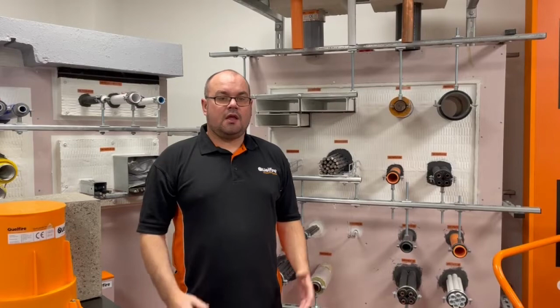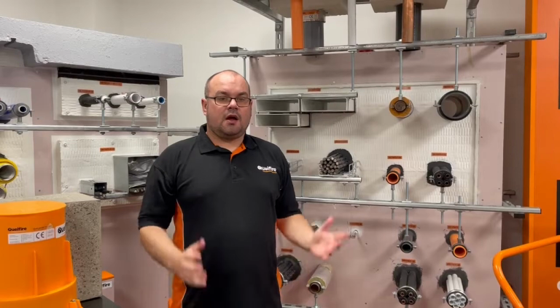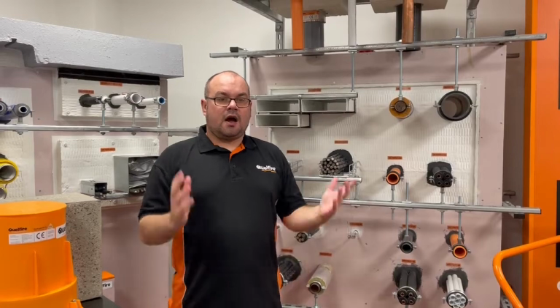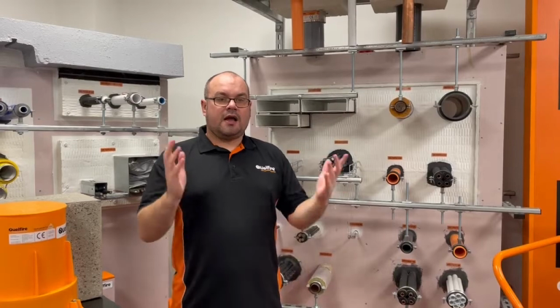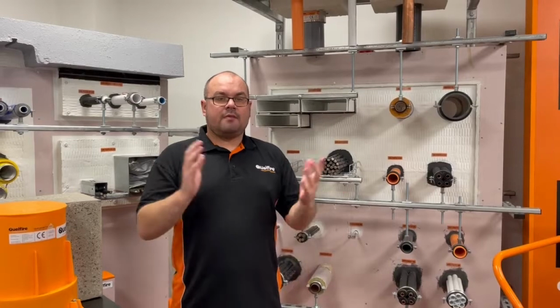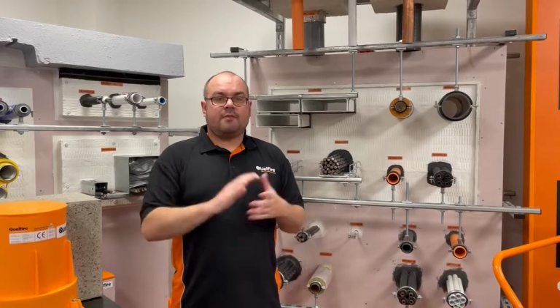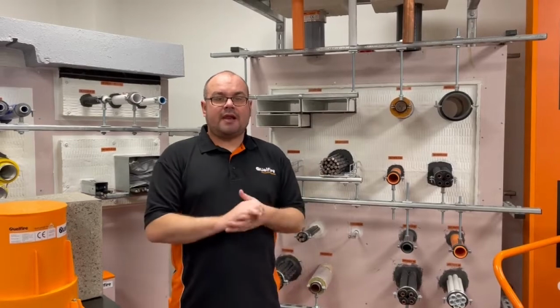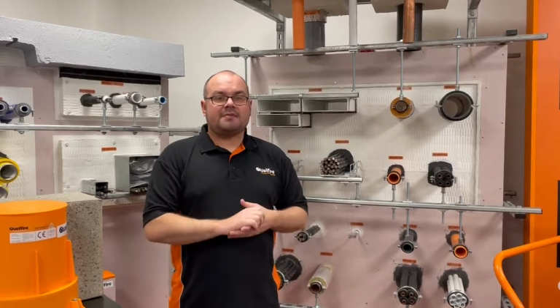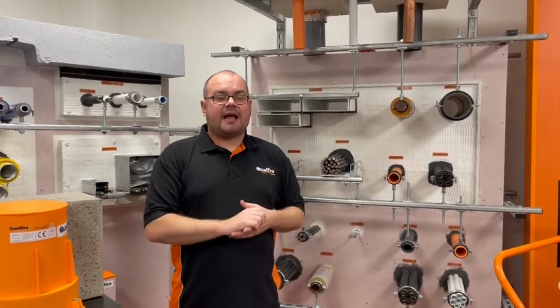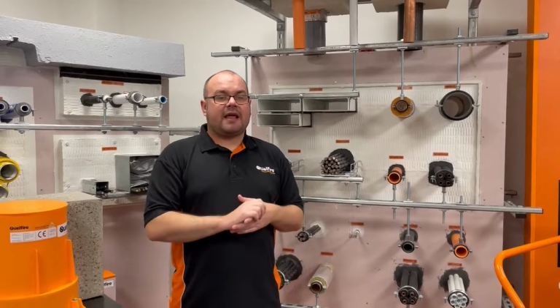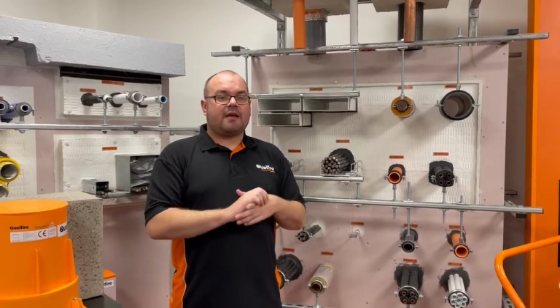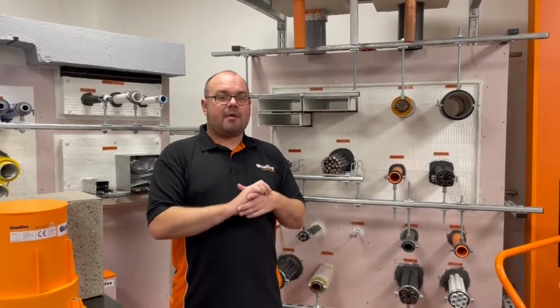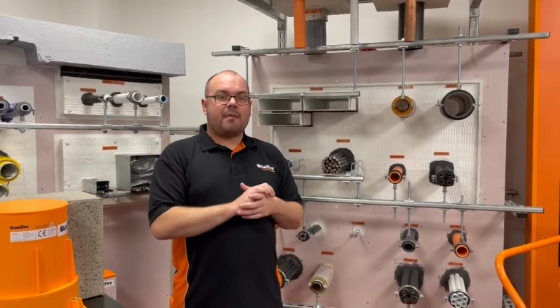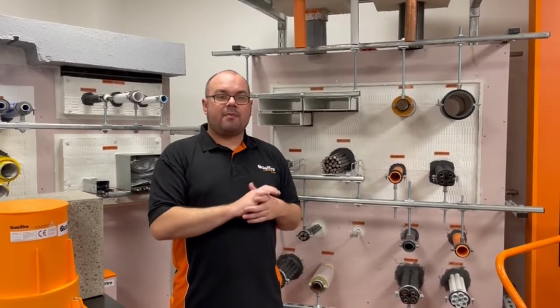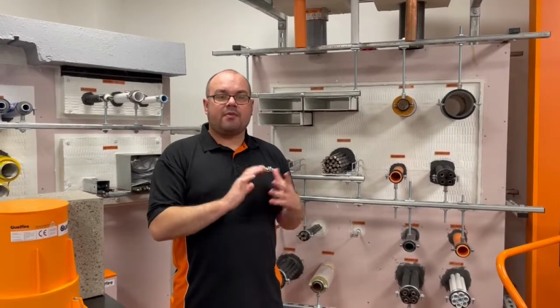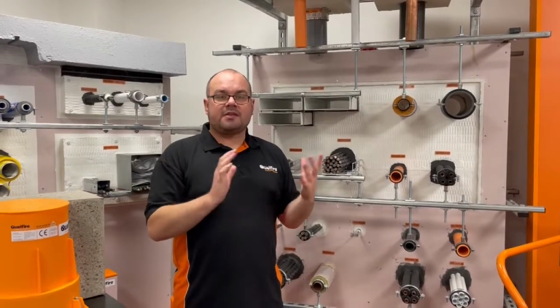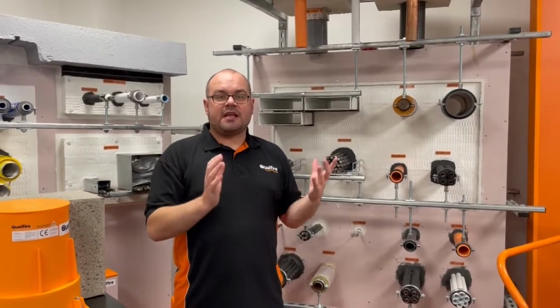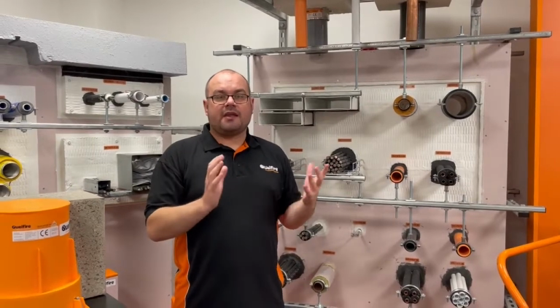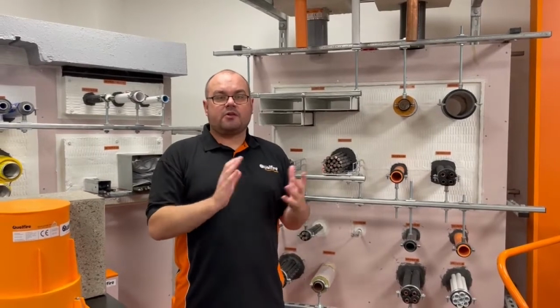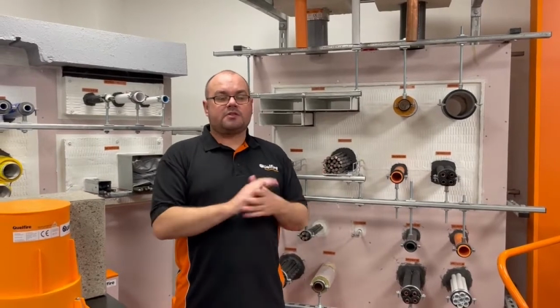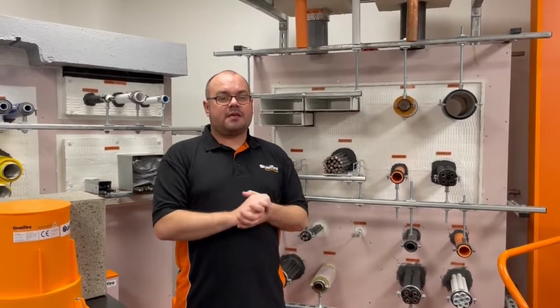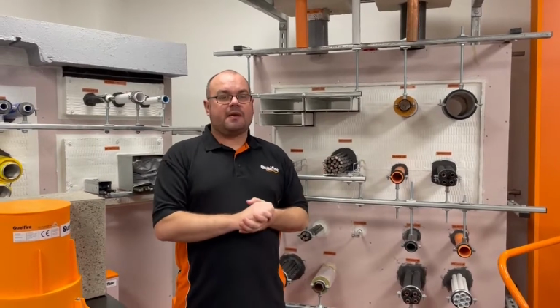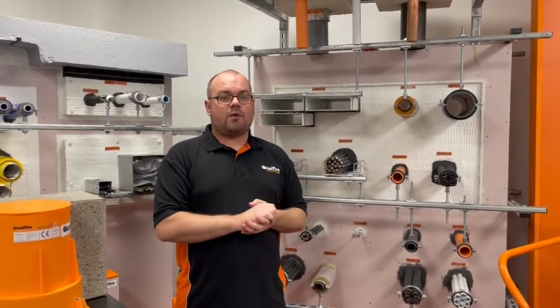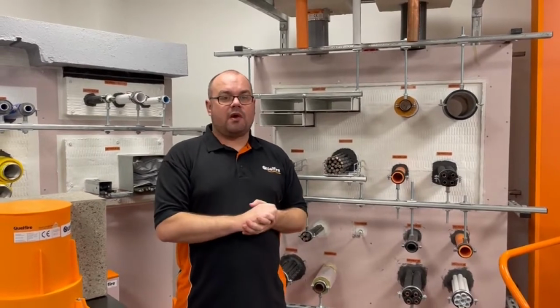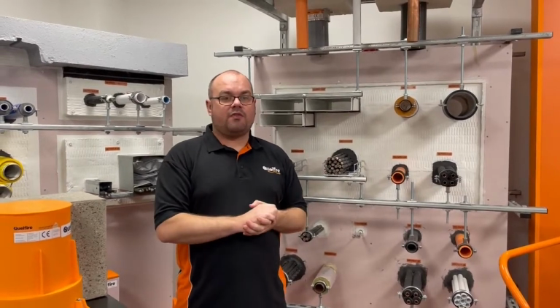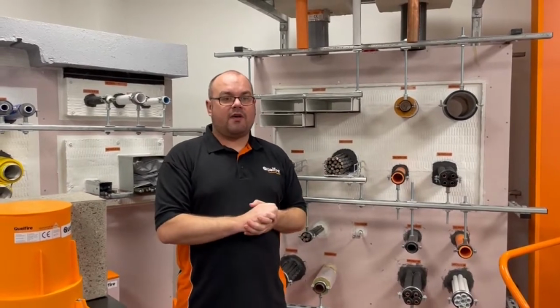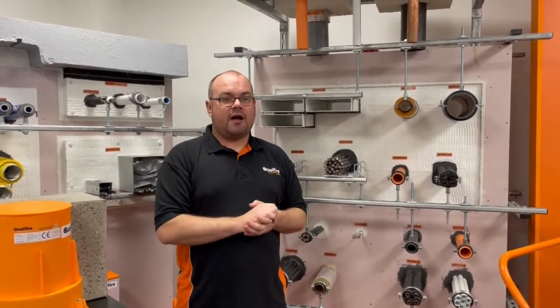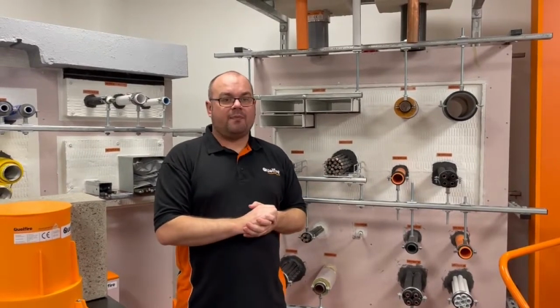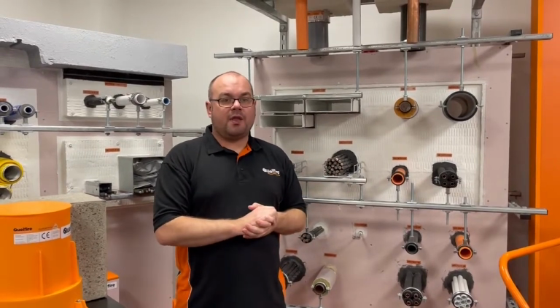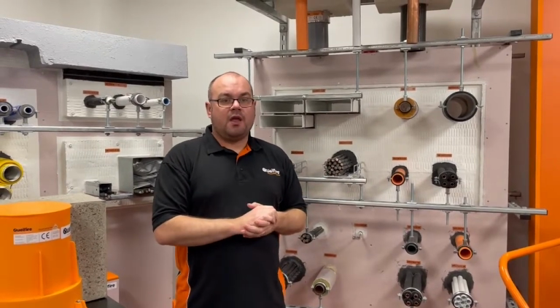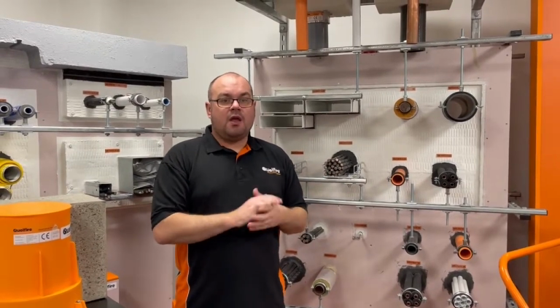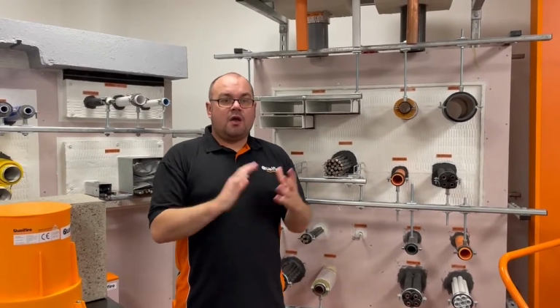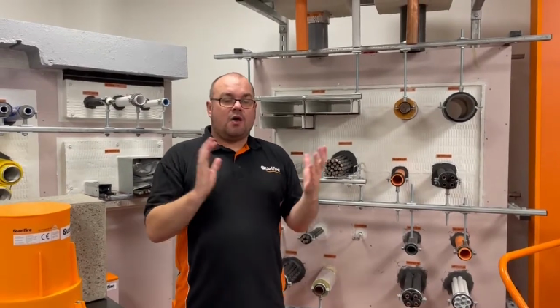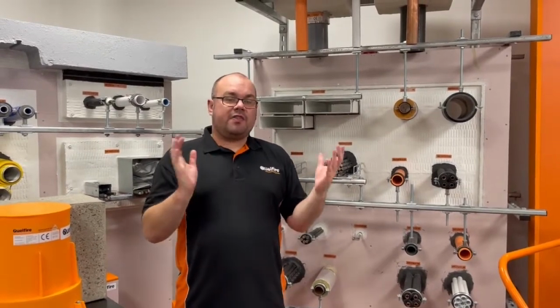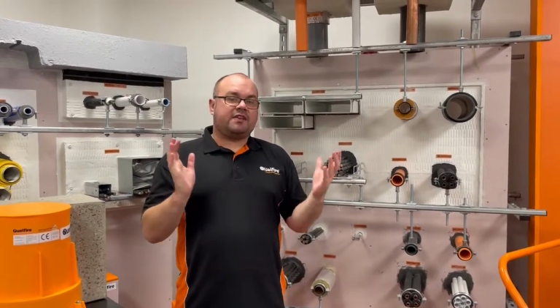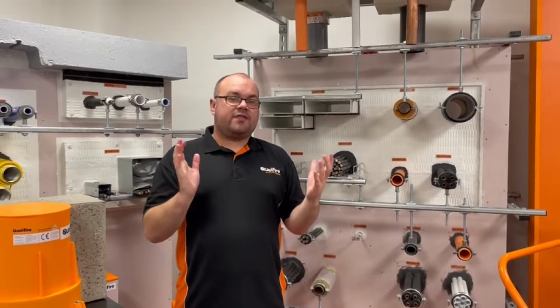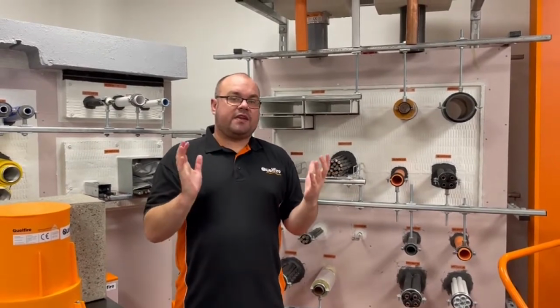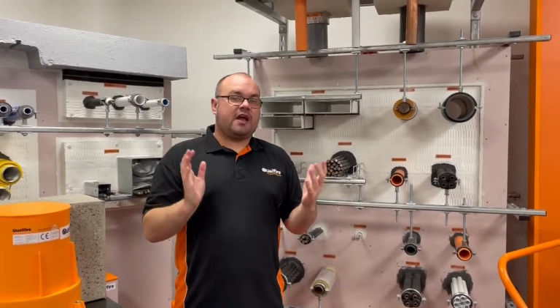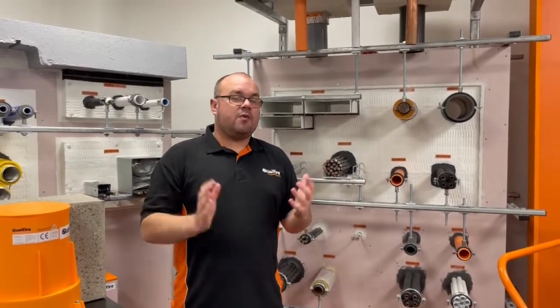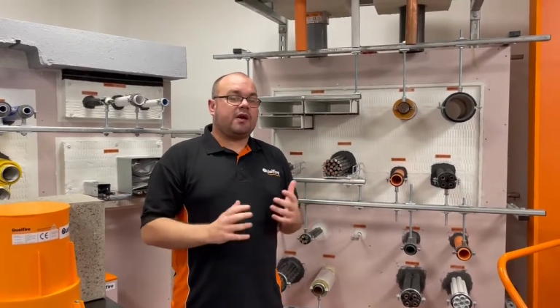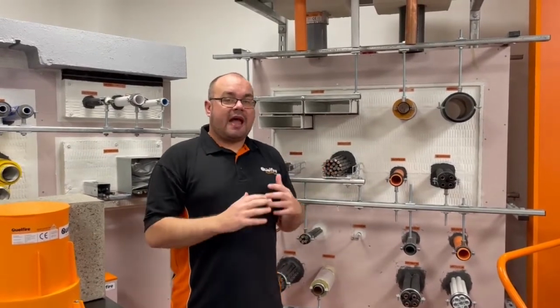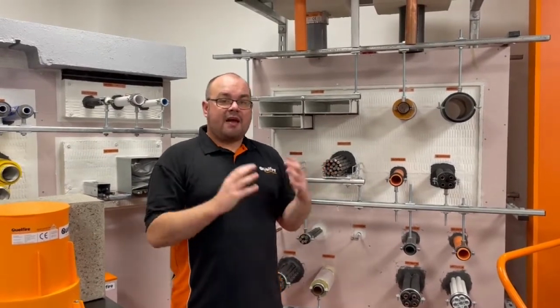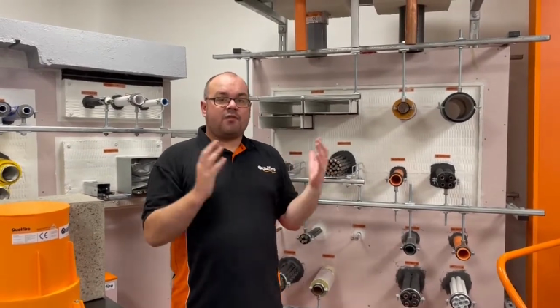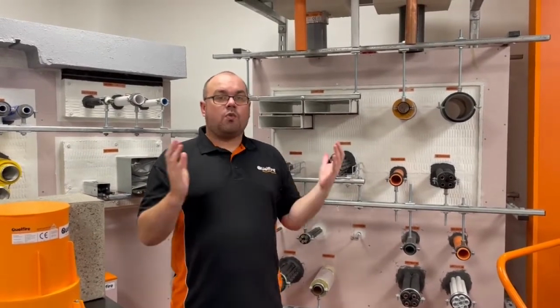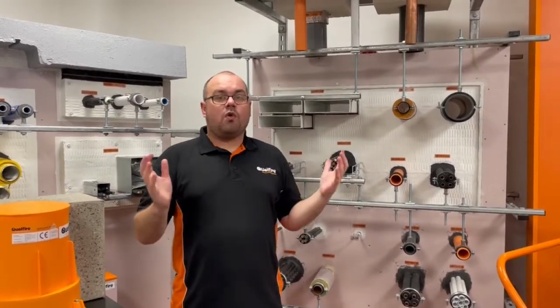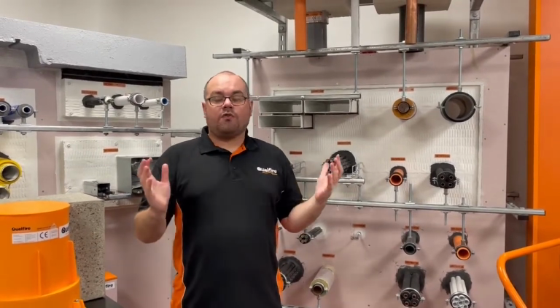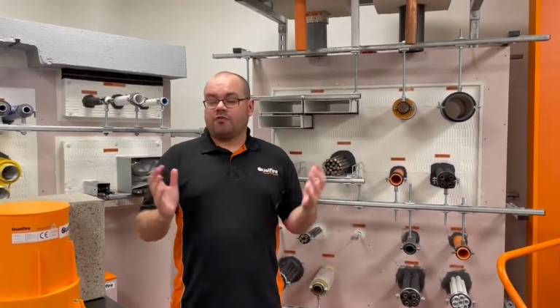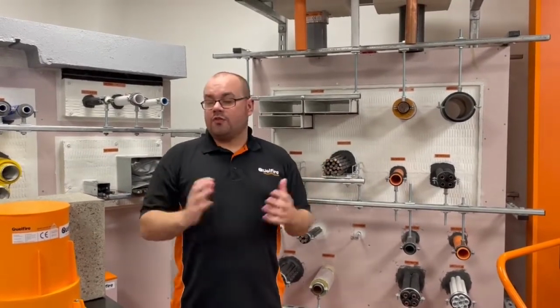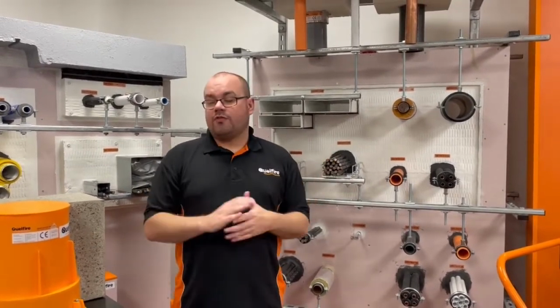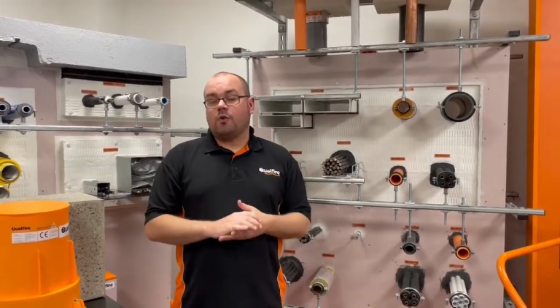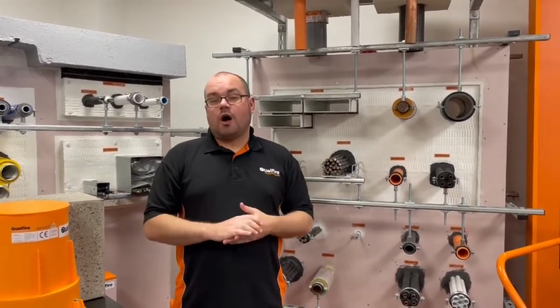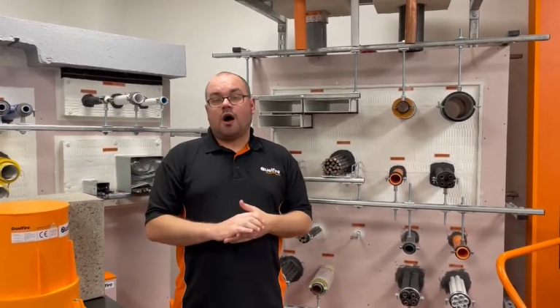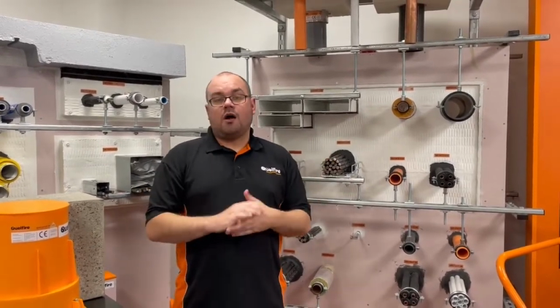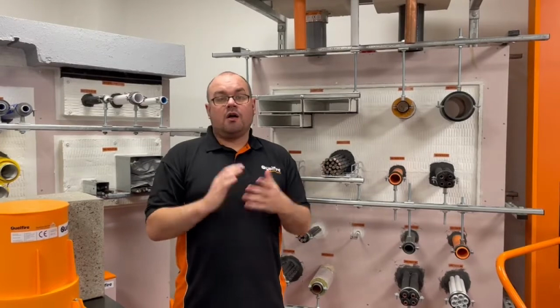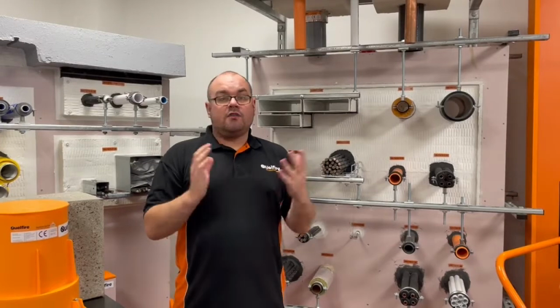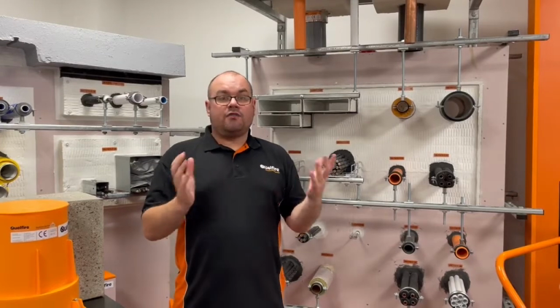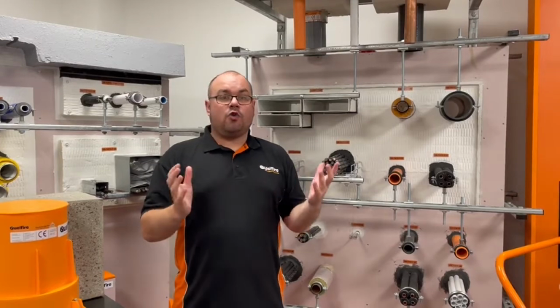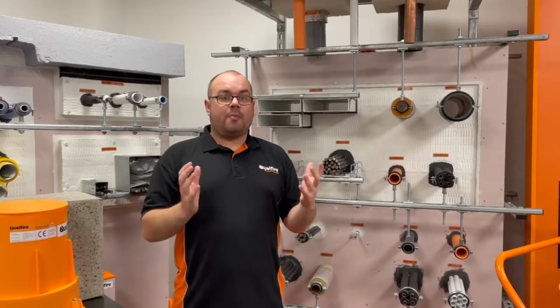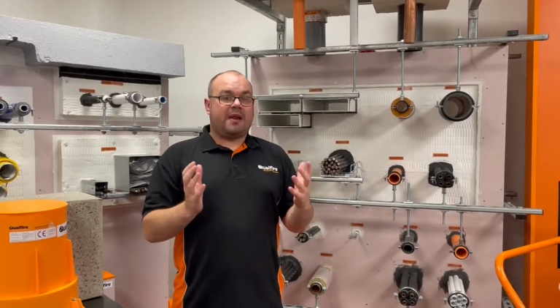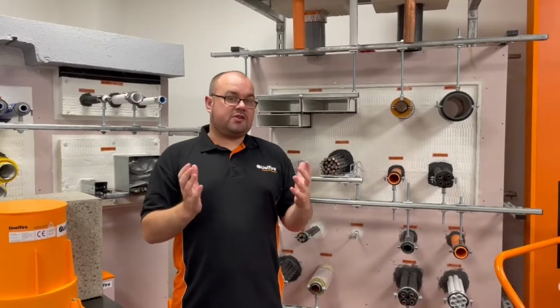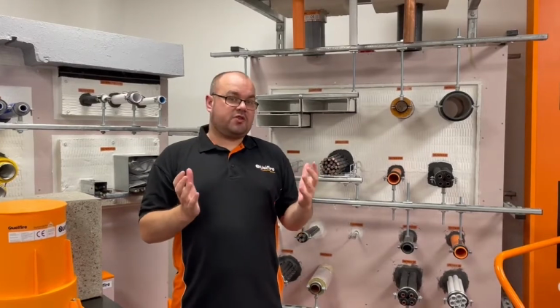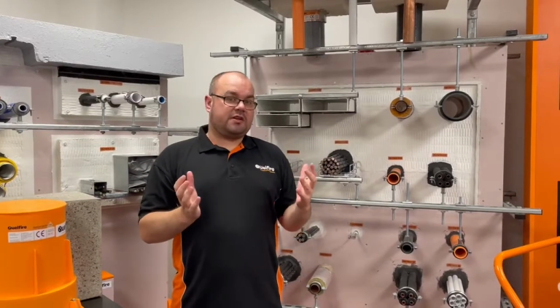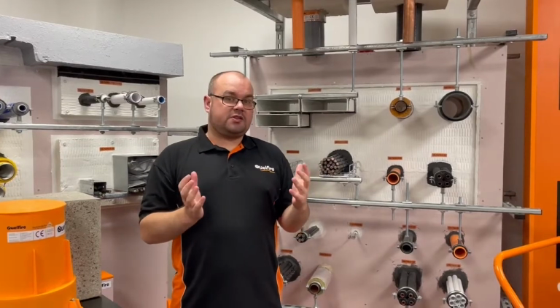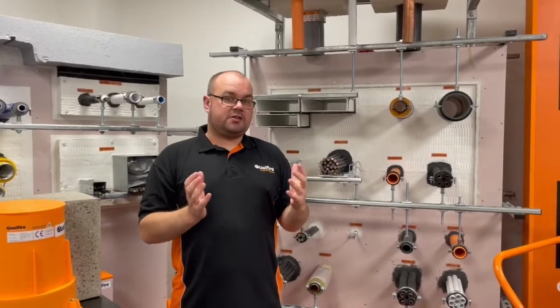Hi, my name's Alec. I'm a member of the technical team at Quellfire. In this video, we're going to have a walkthrough through our floor penetrations.